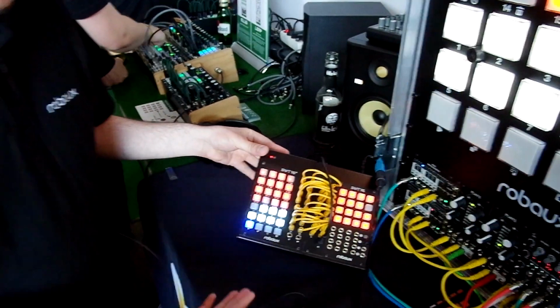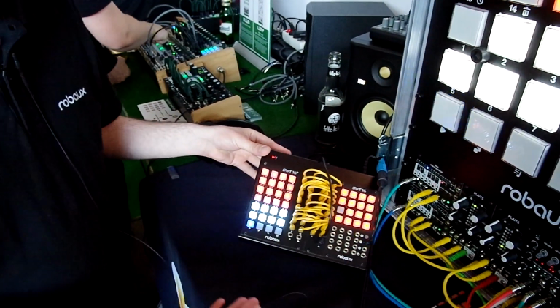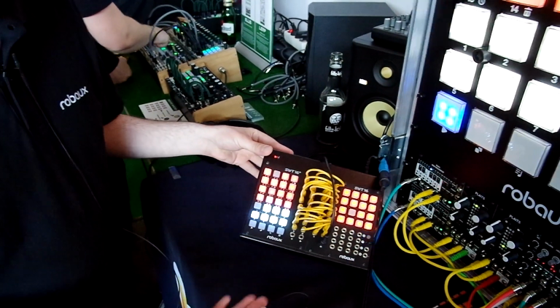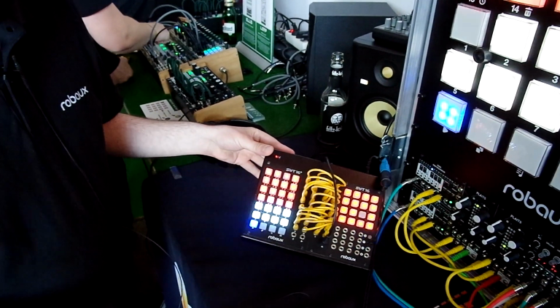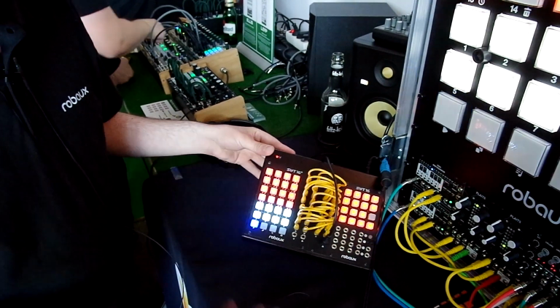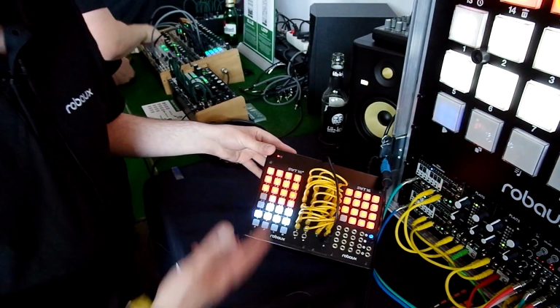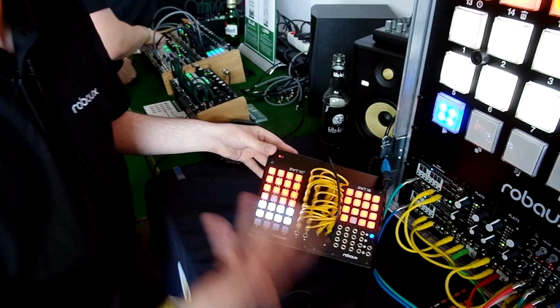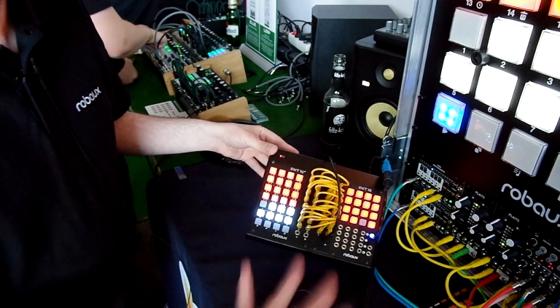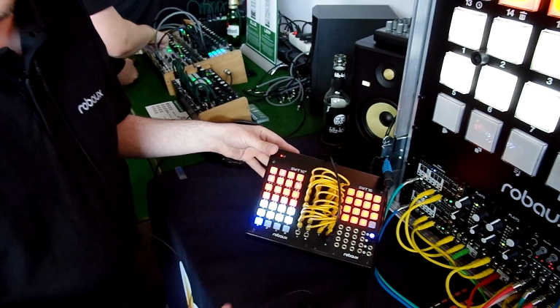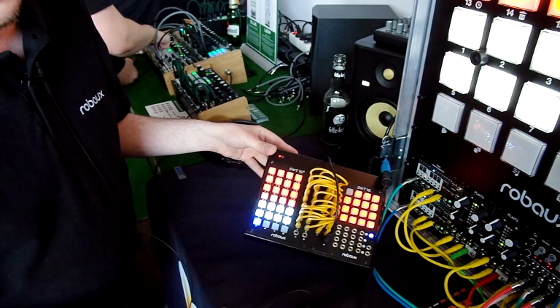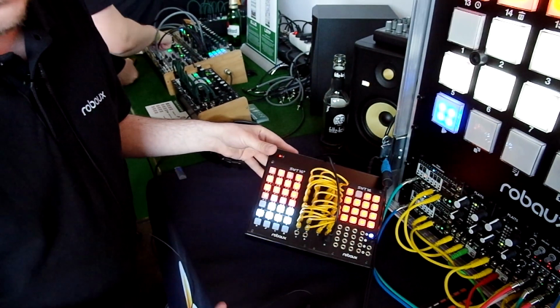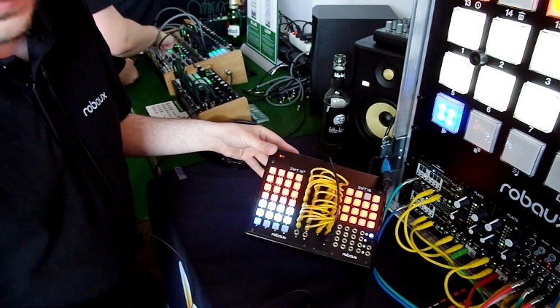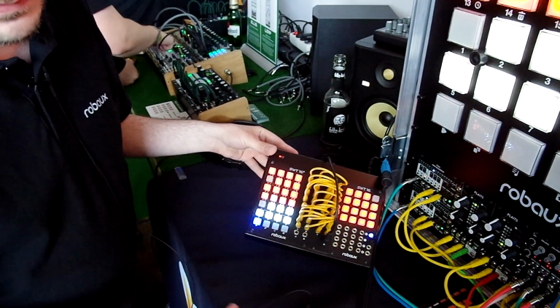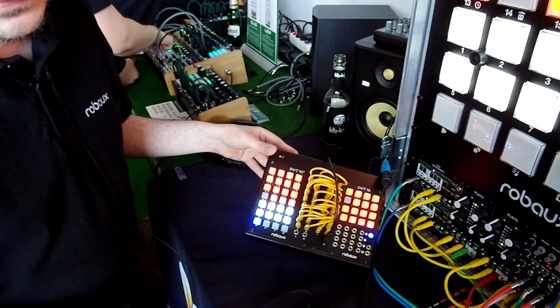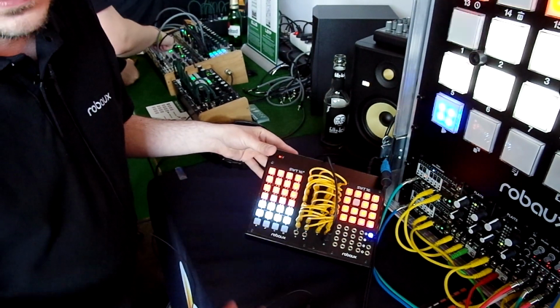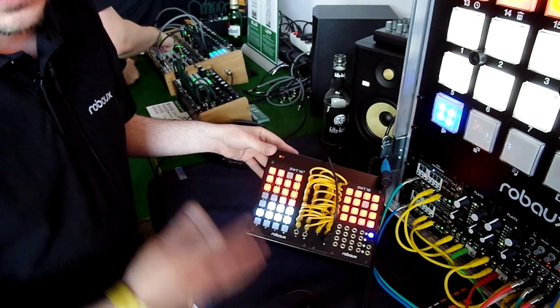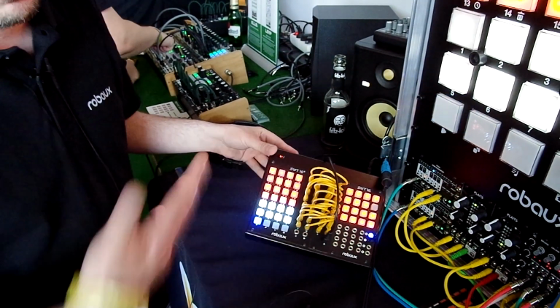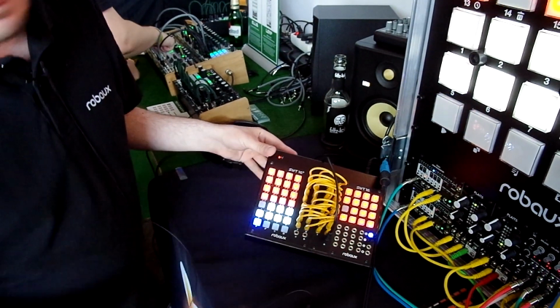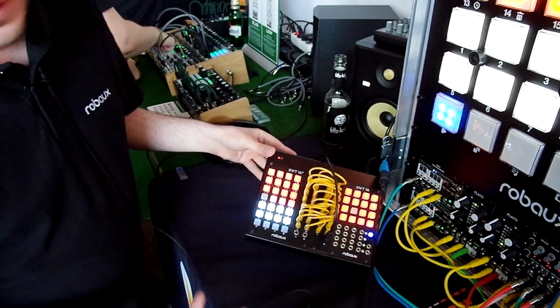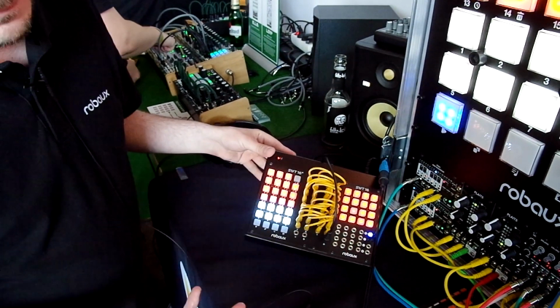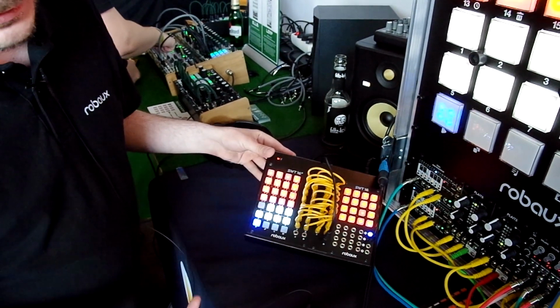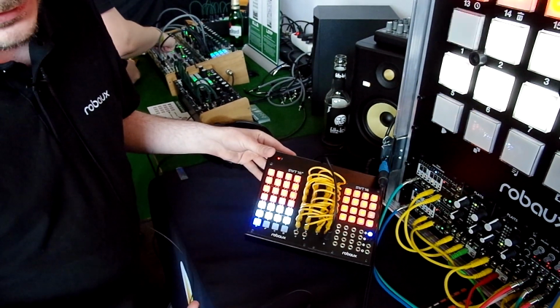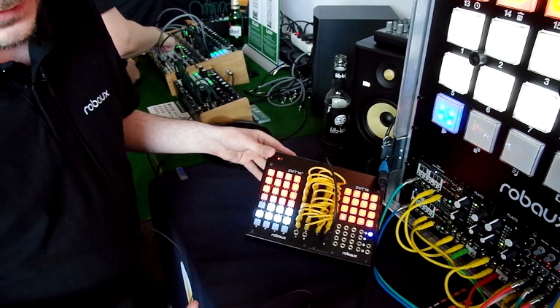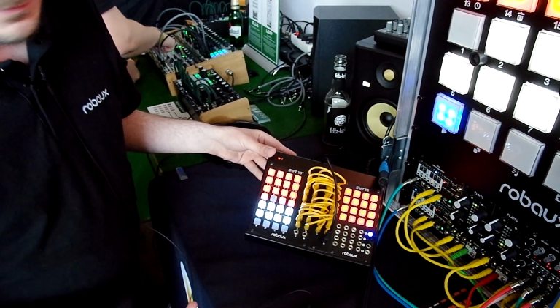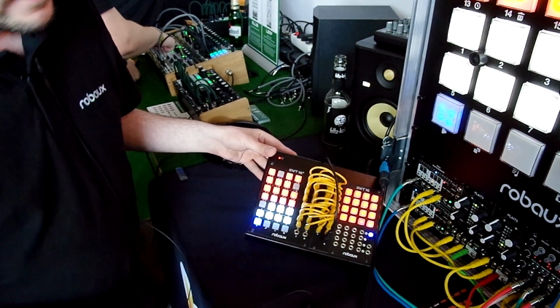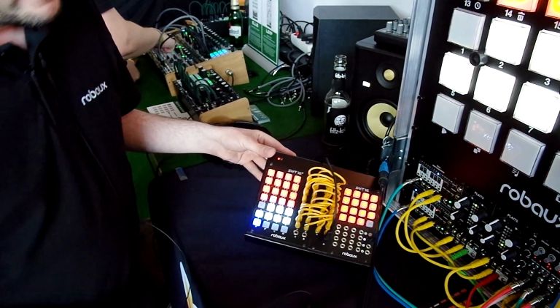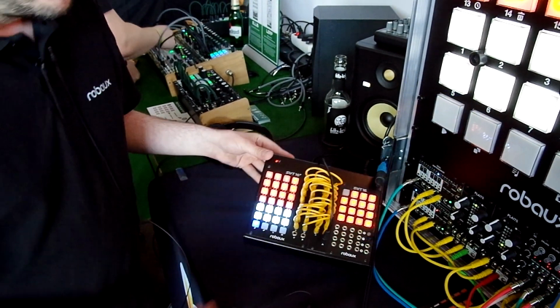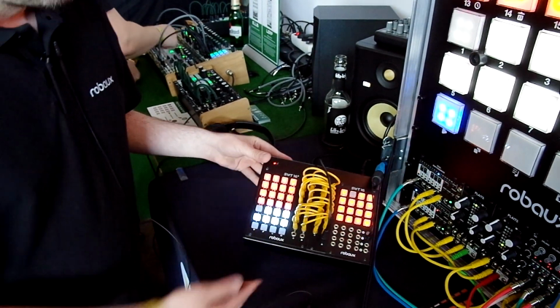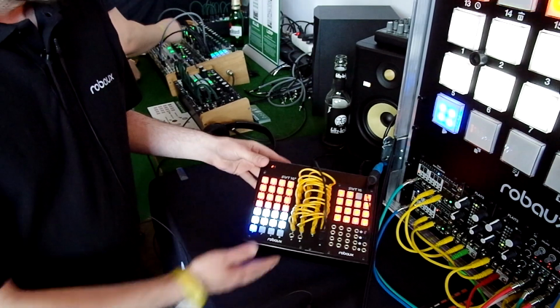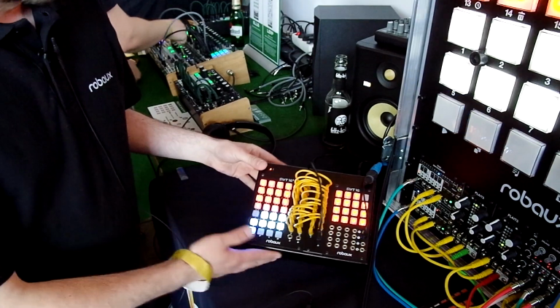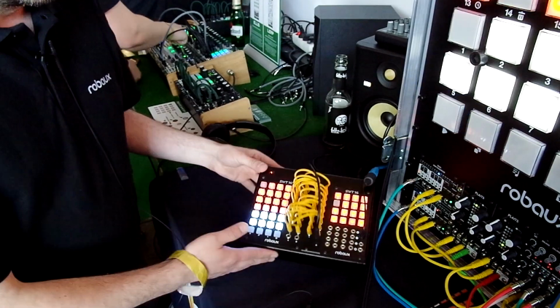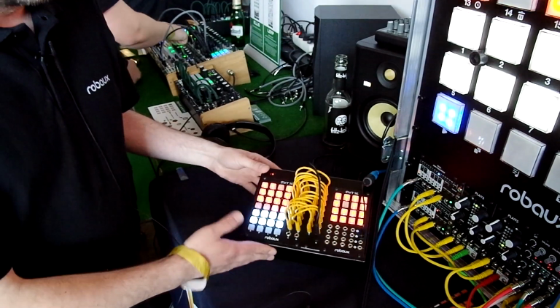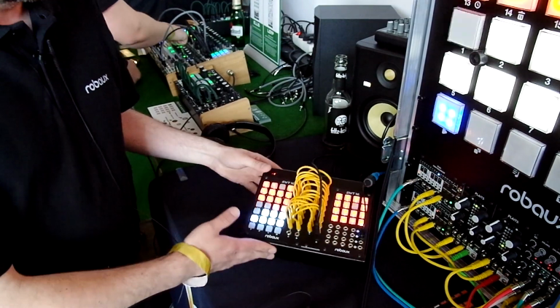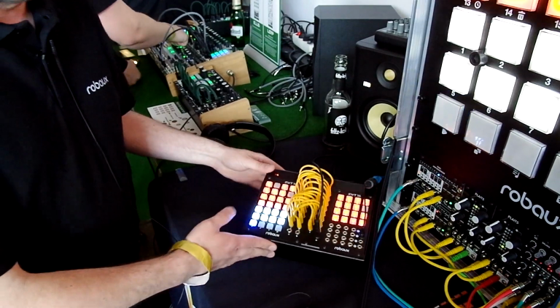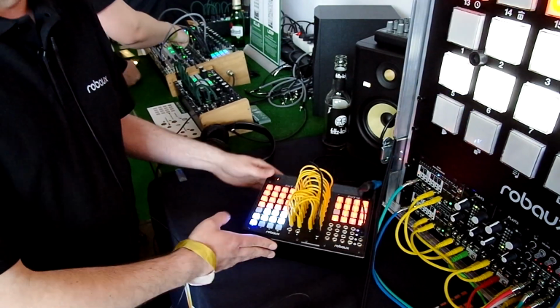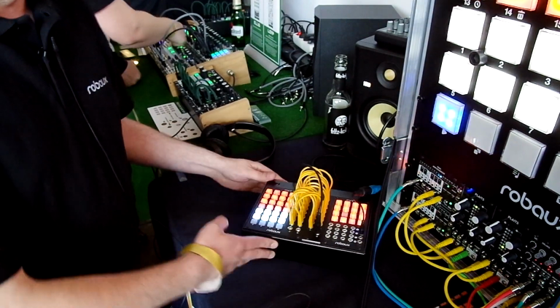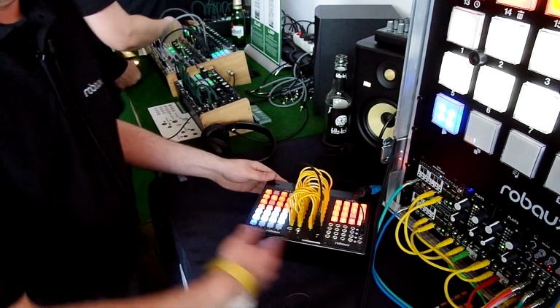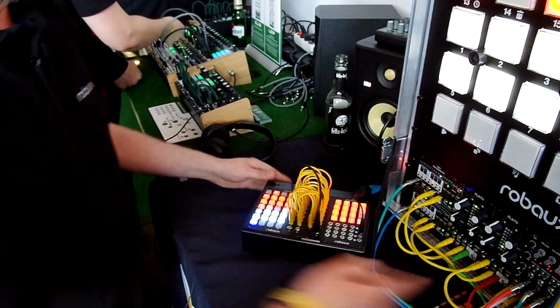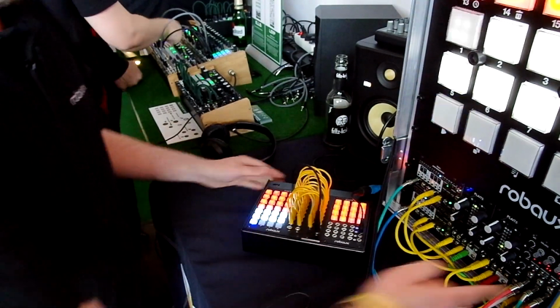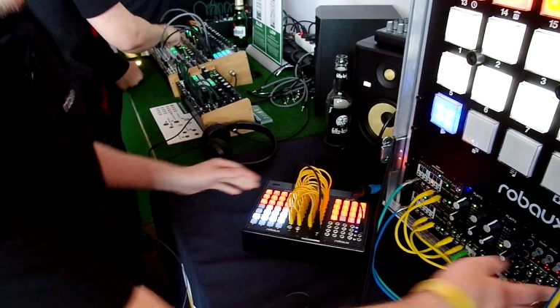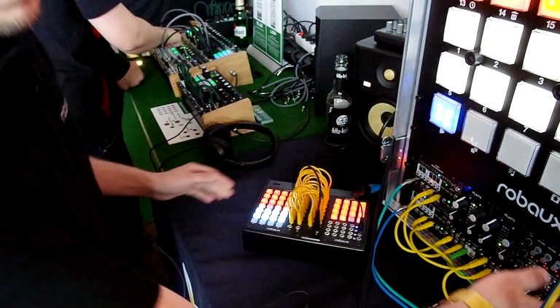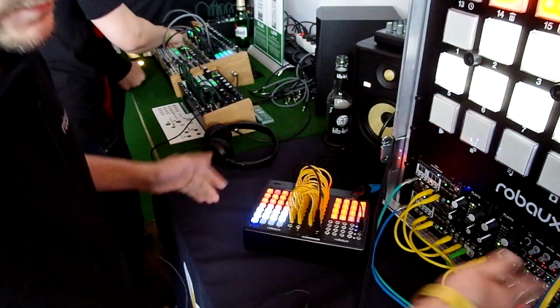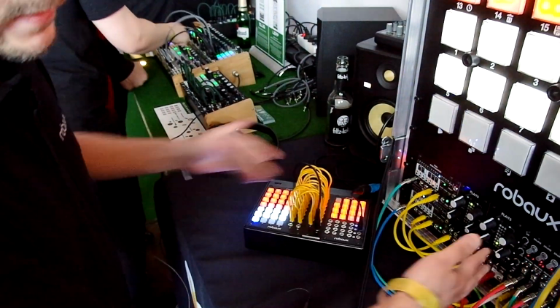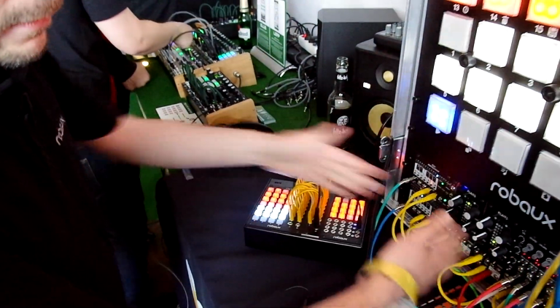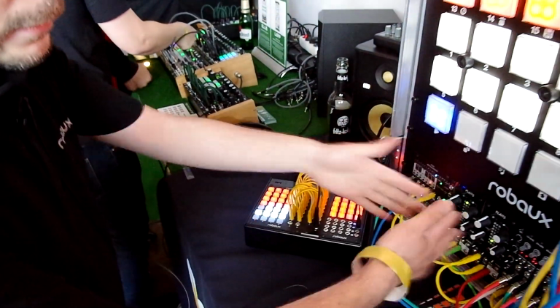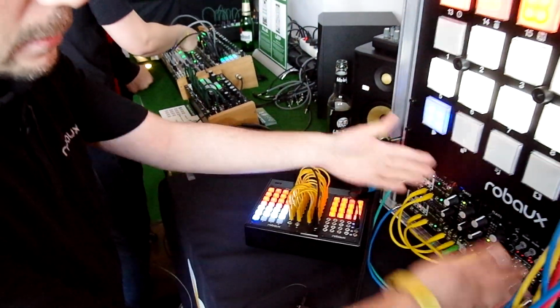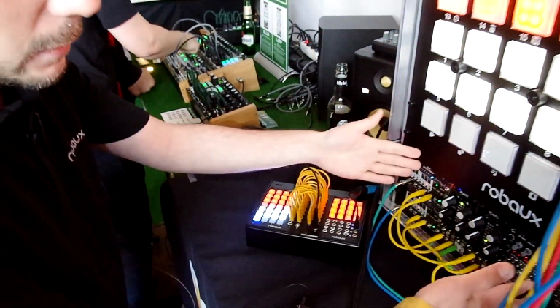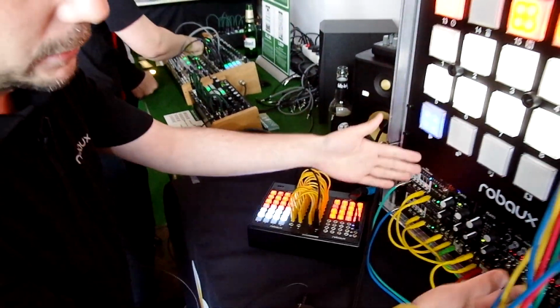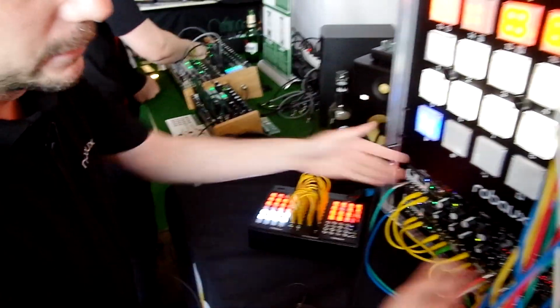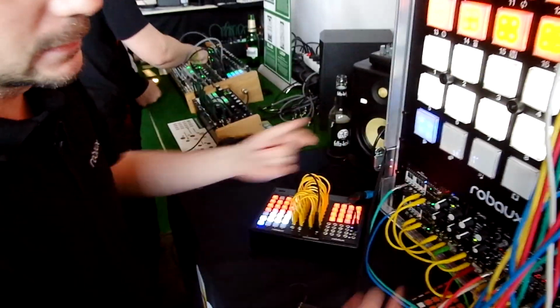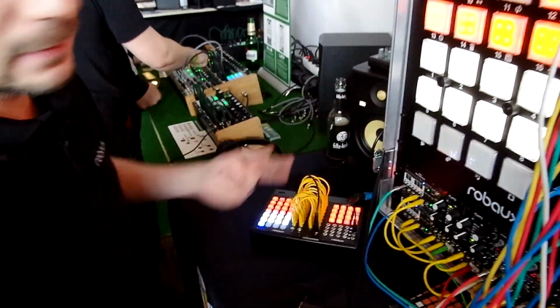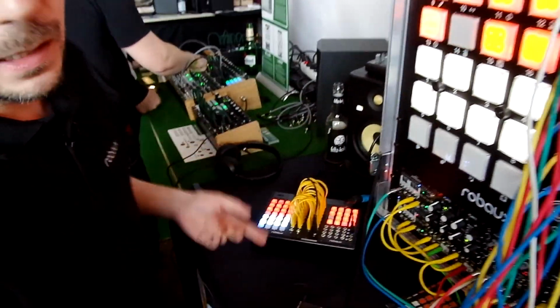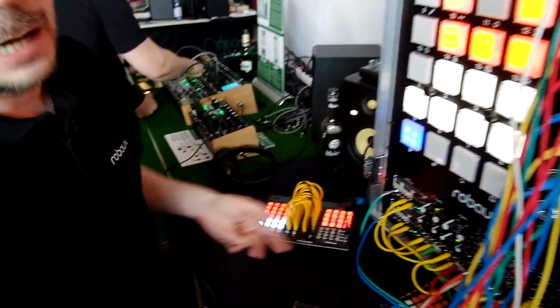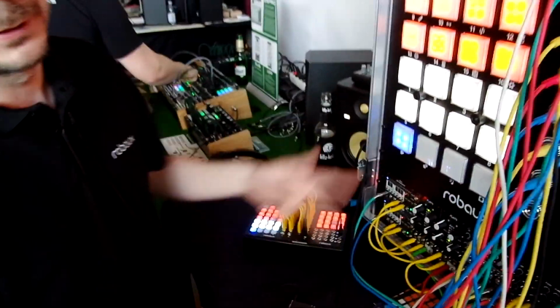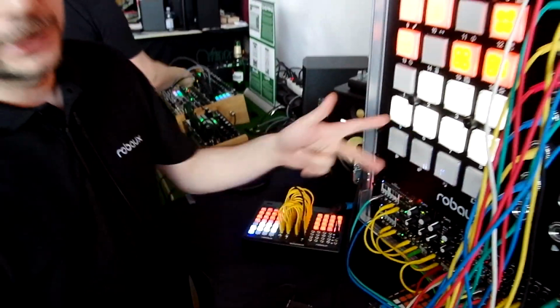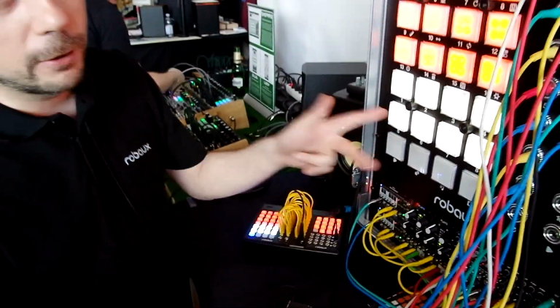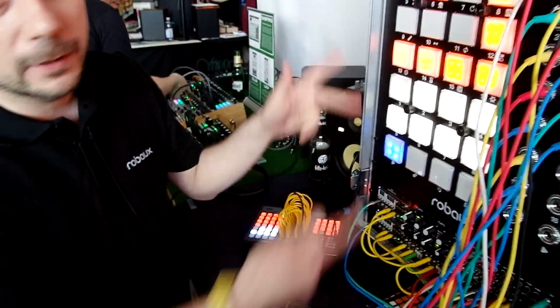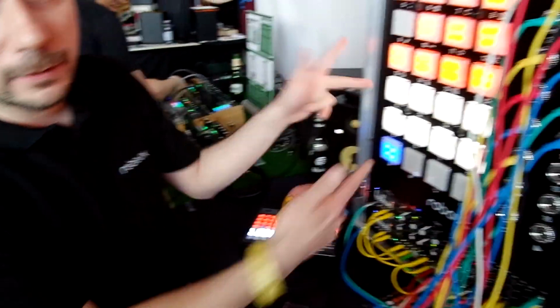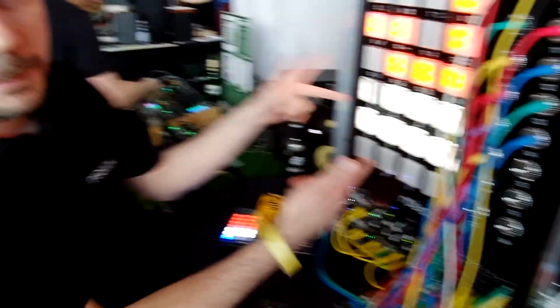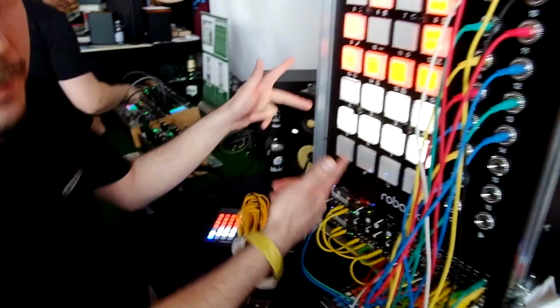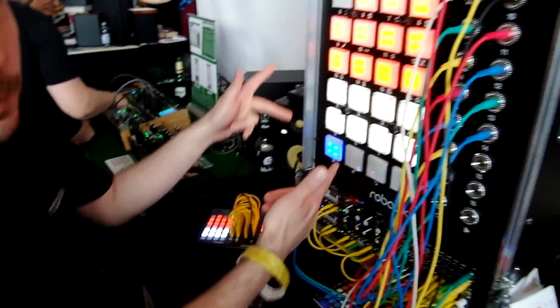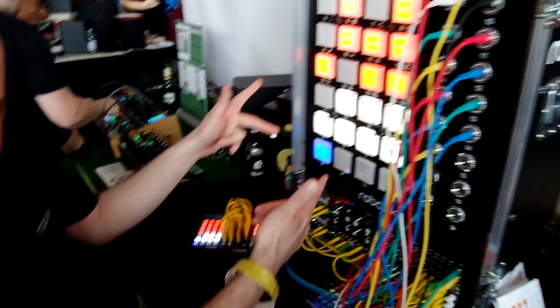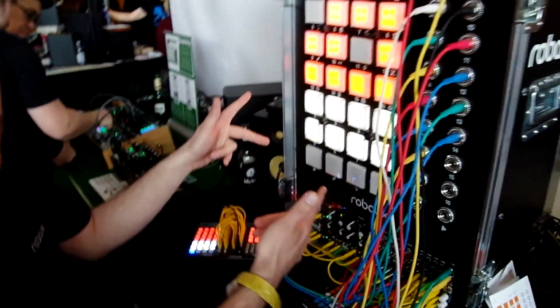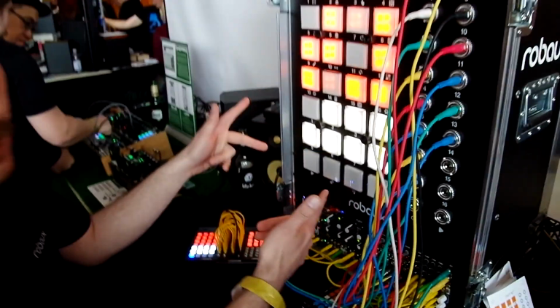It's a trigger sequencer, a drum computer. You can put it on your modules. I will show it on the big one.